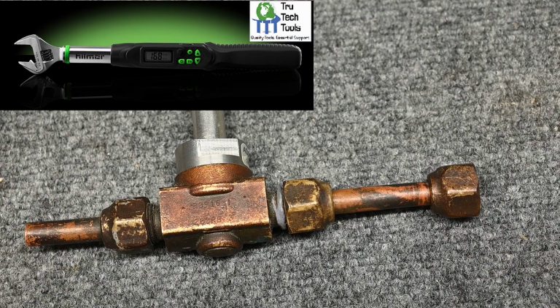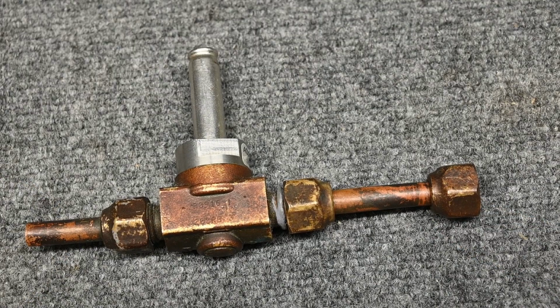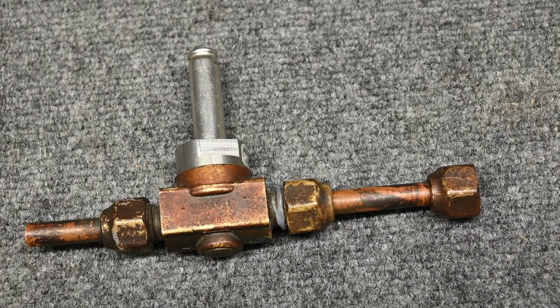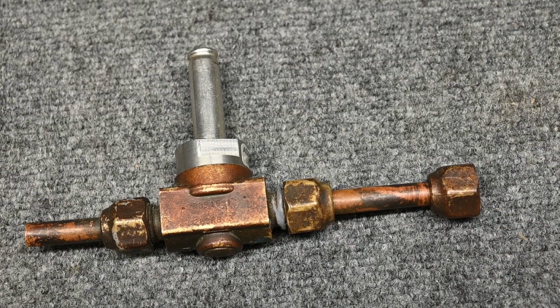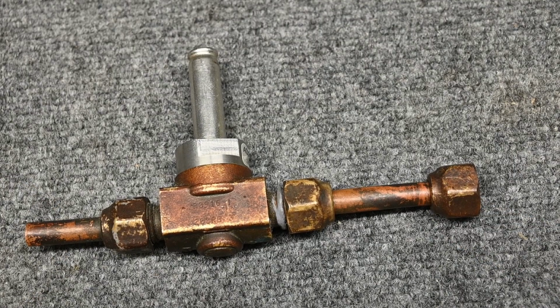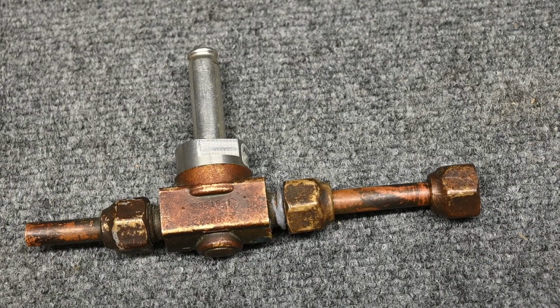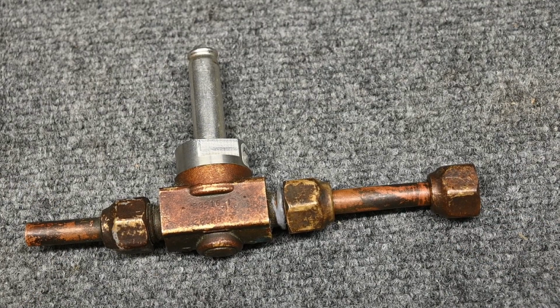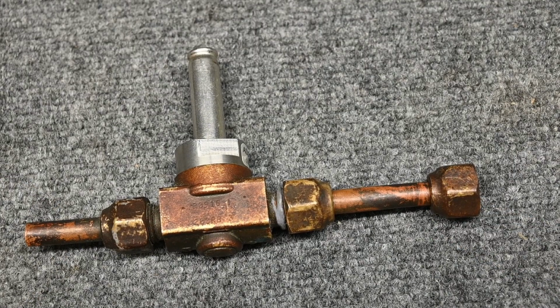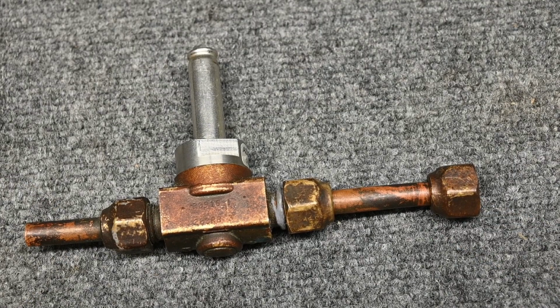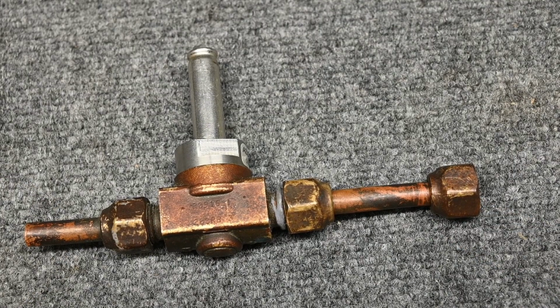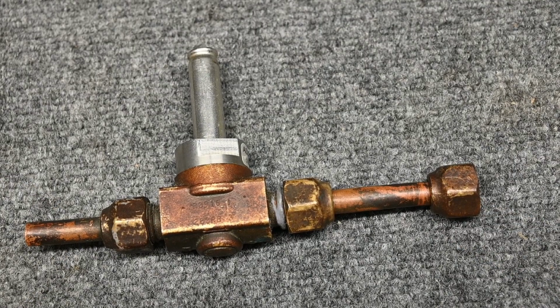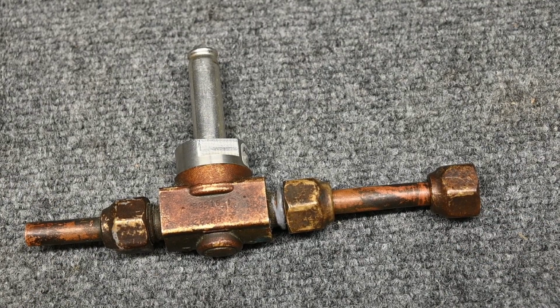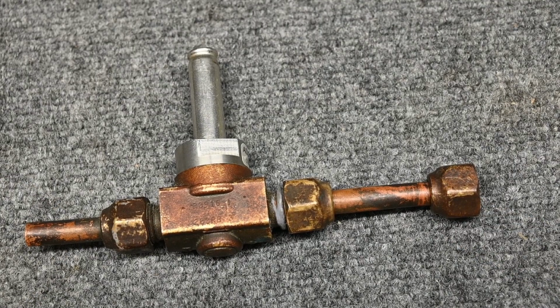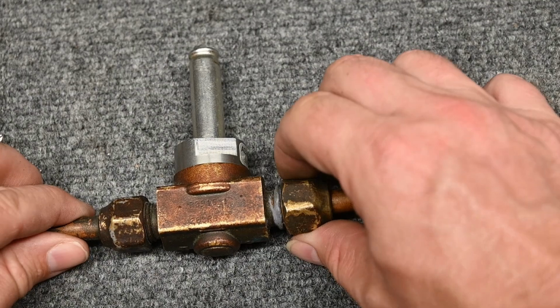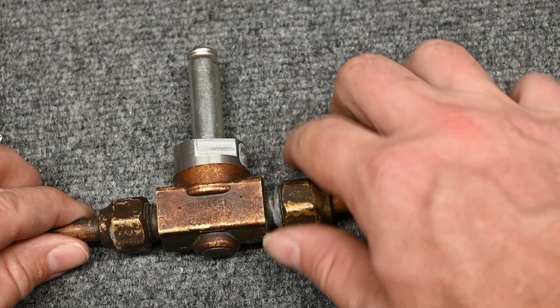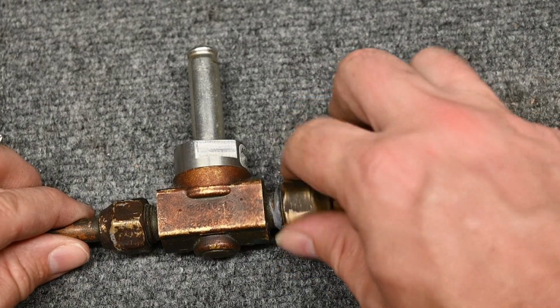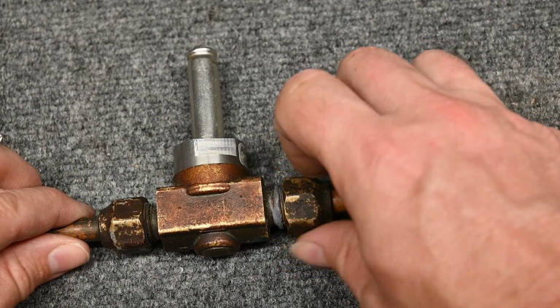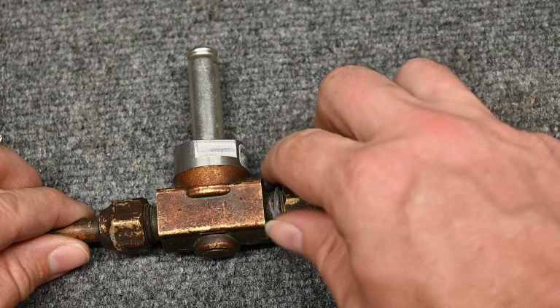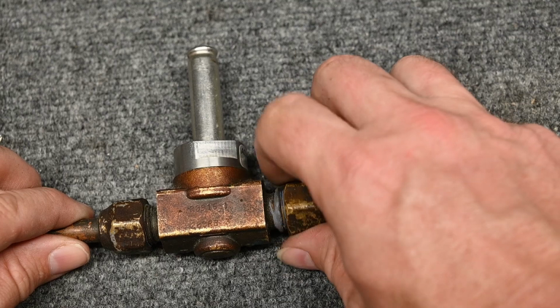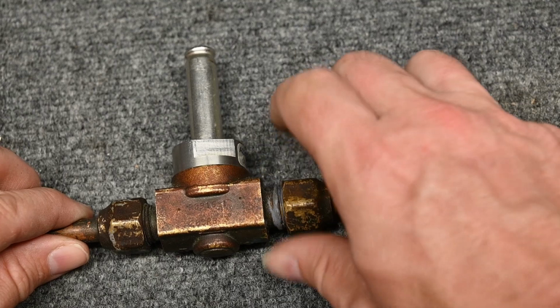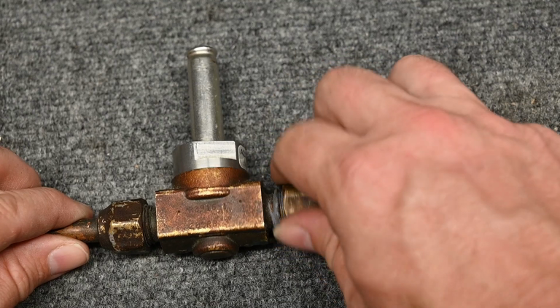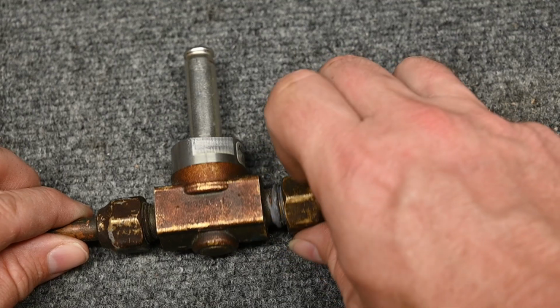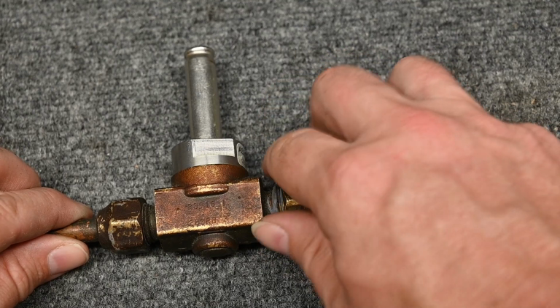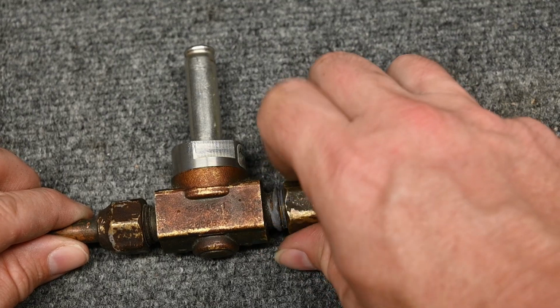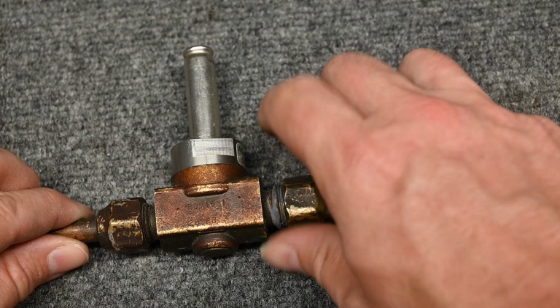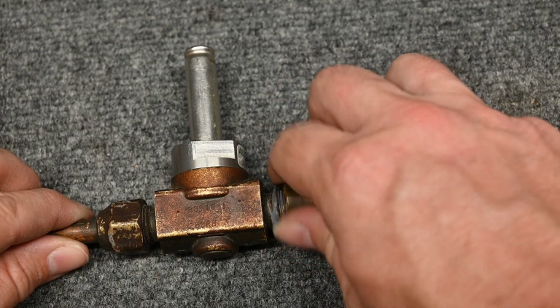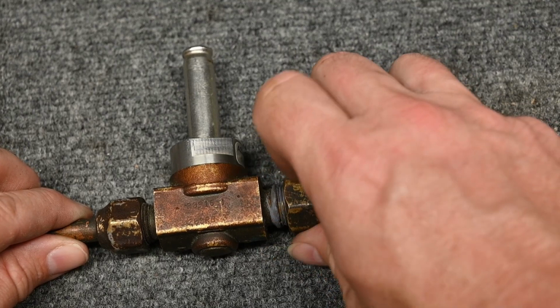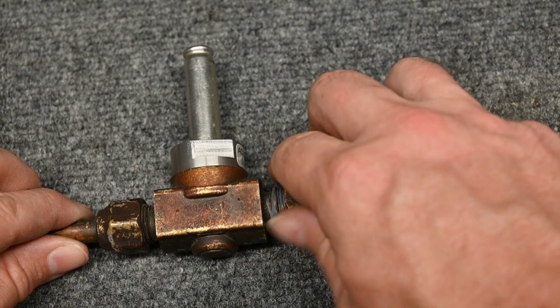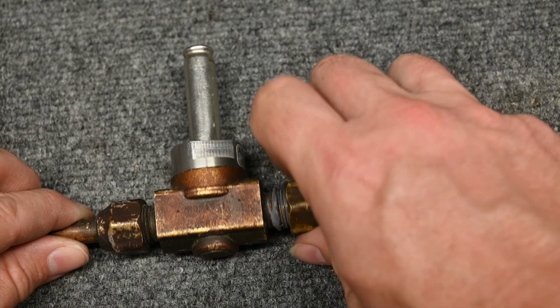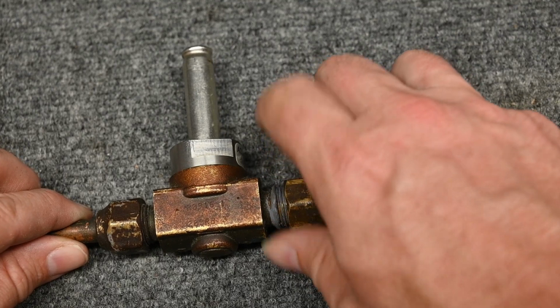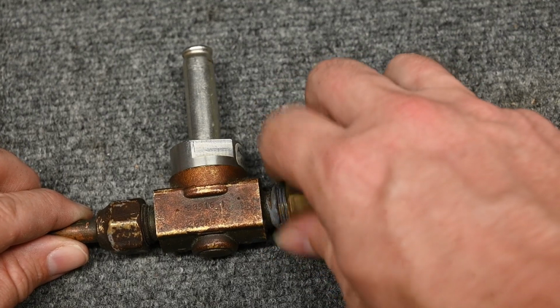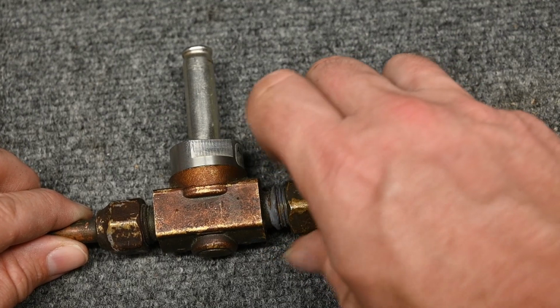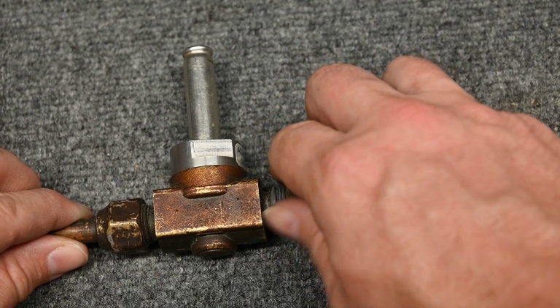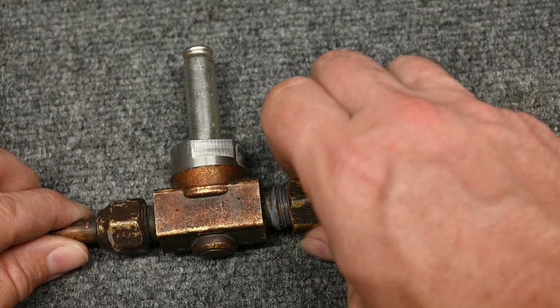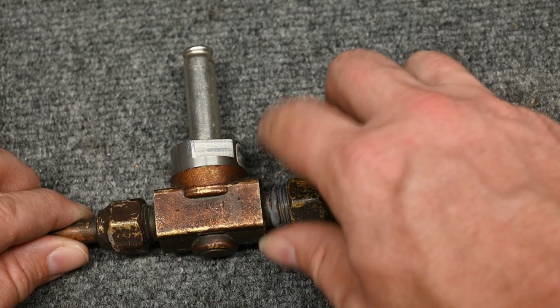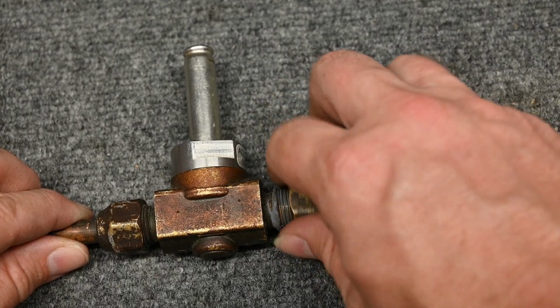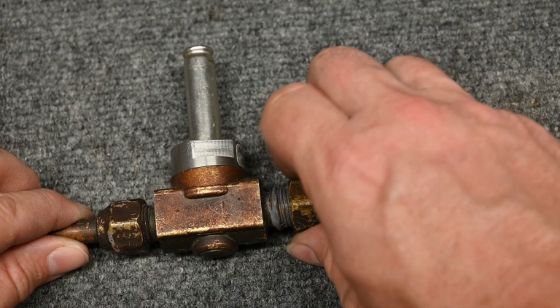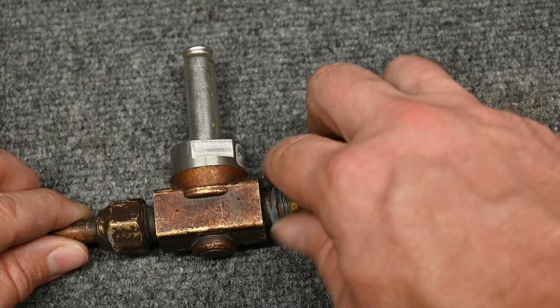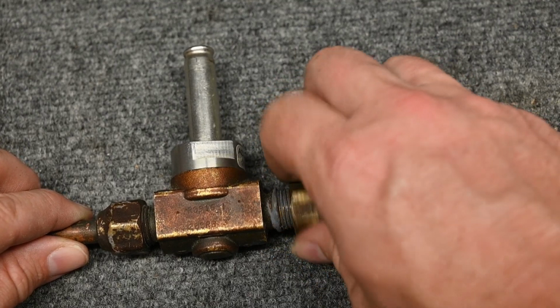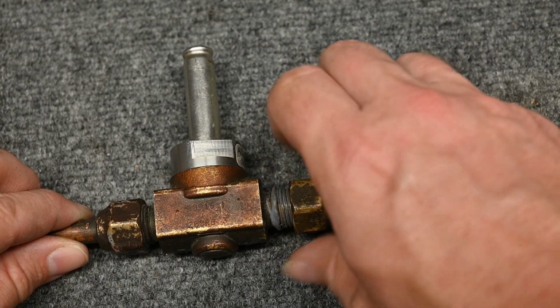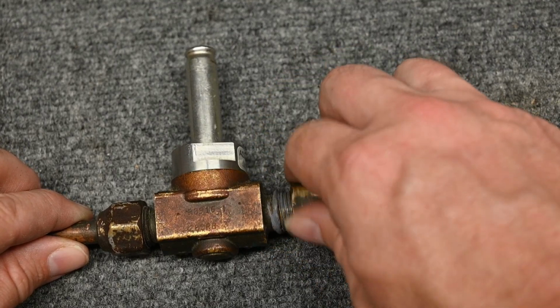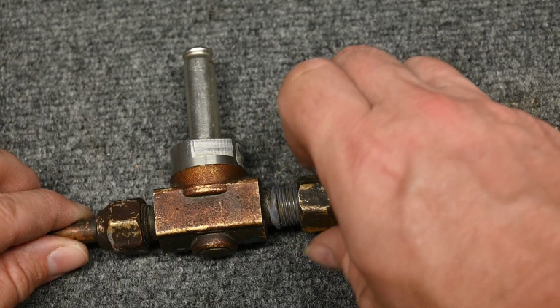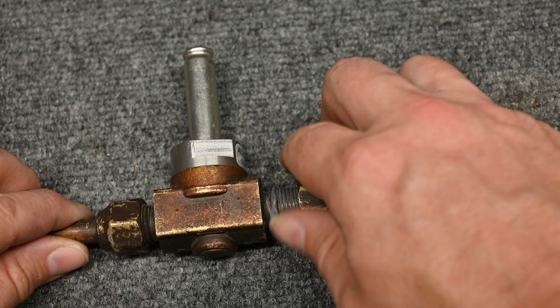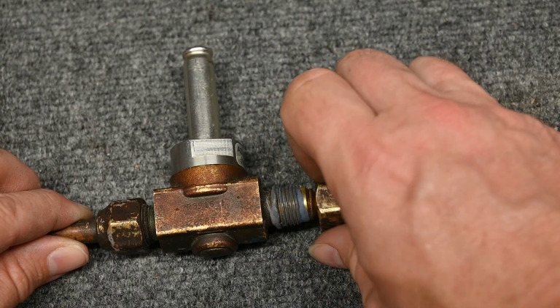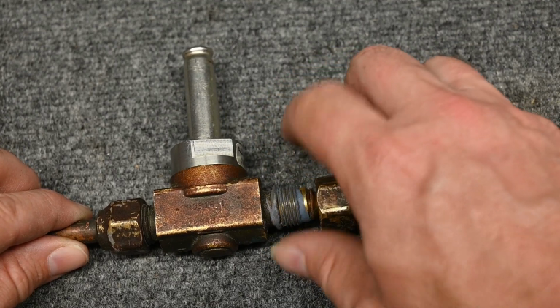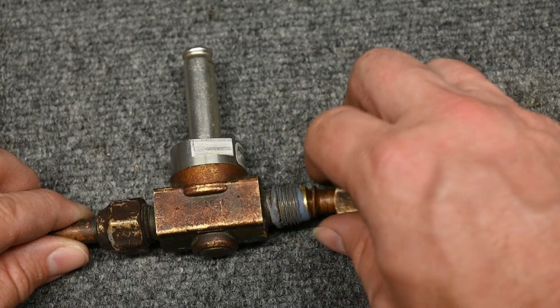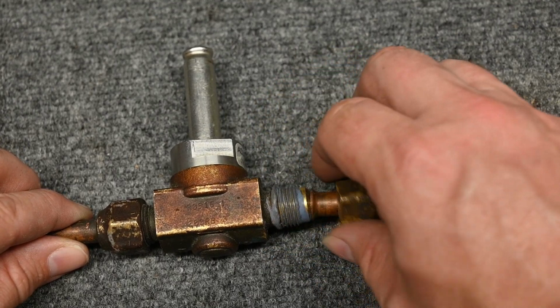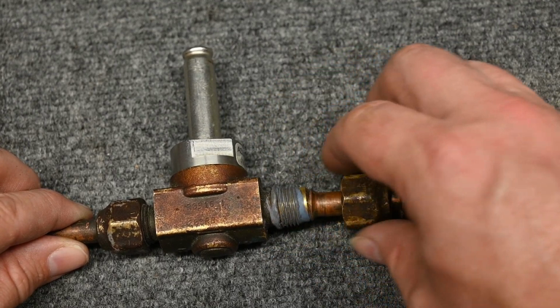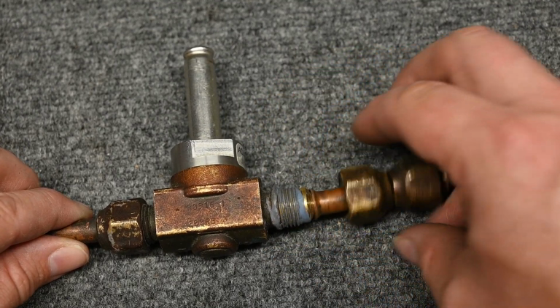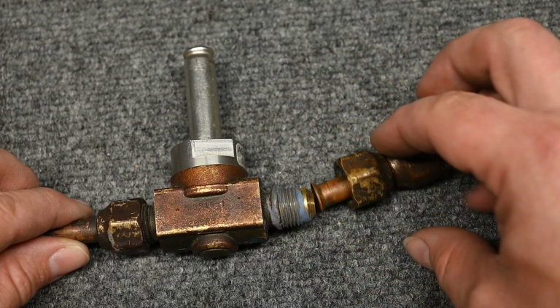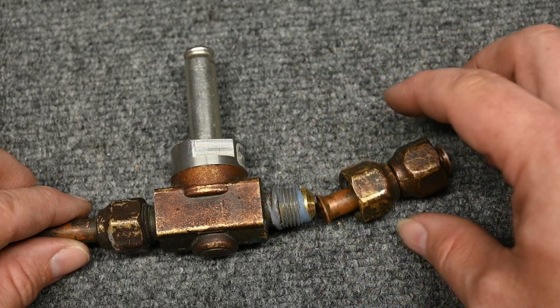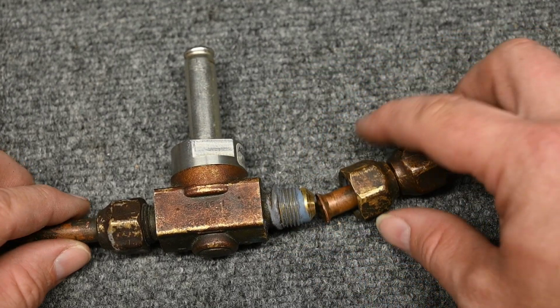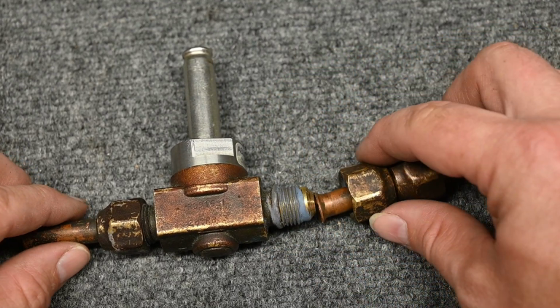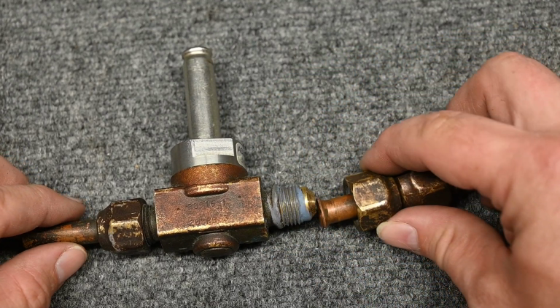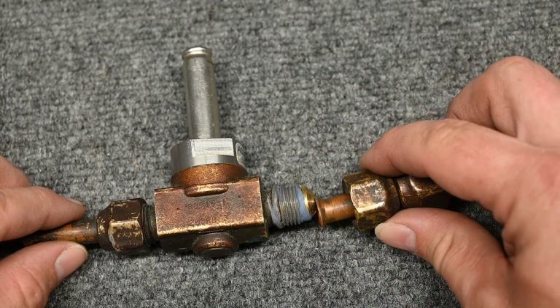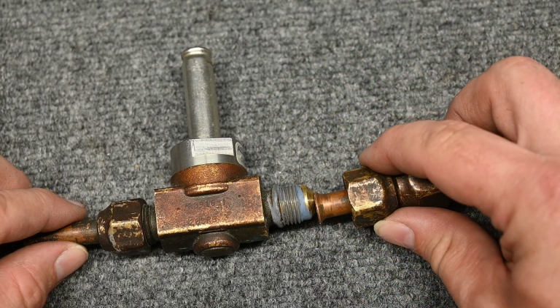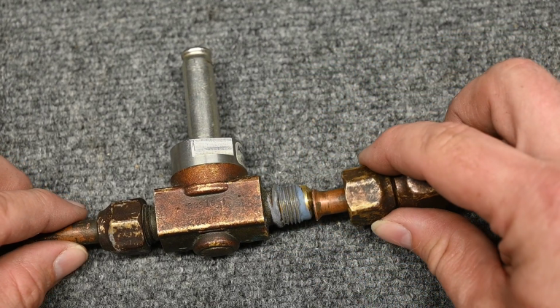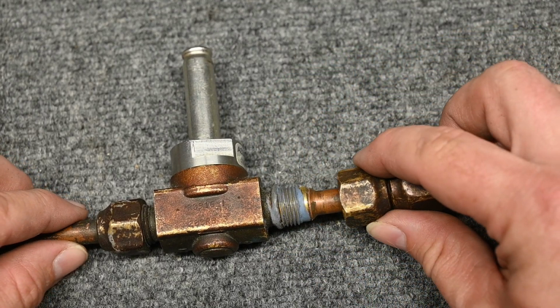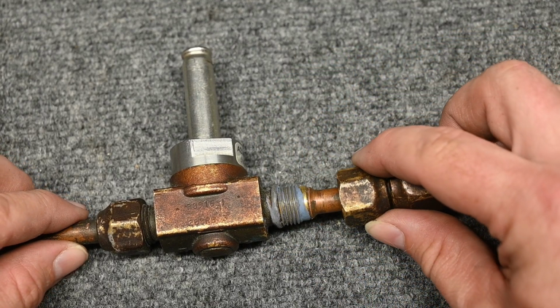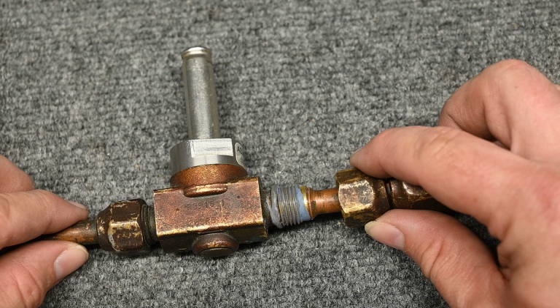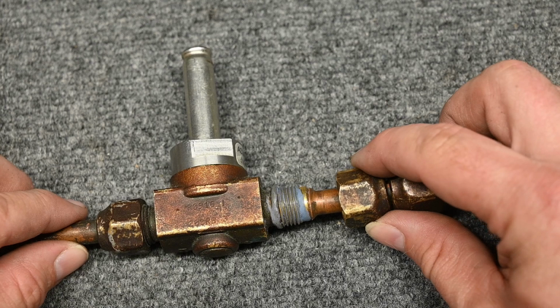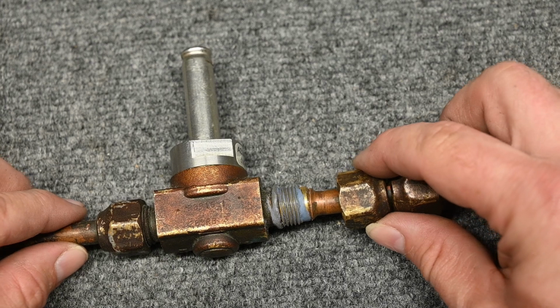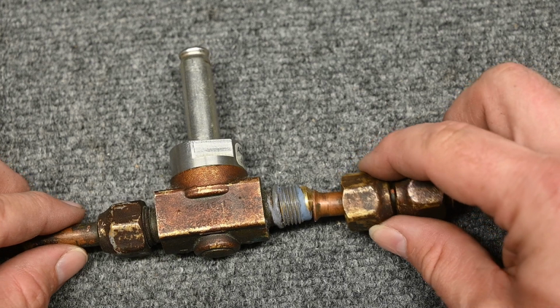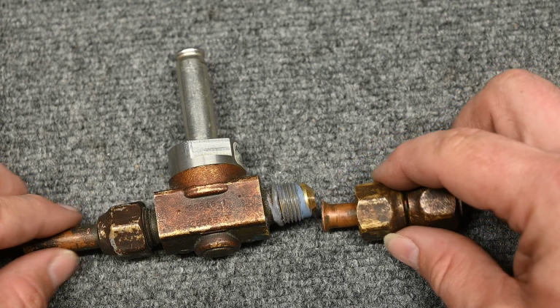We put the proper amount of torque on there and that seal would be done correctly. Number one is making the proper seal. Remember, that copper is what makes the seal — that is very, very important. That's what seals it.